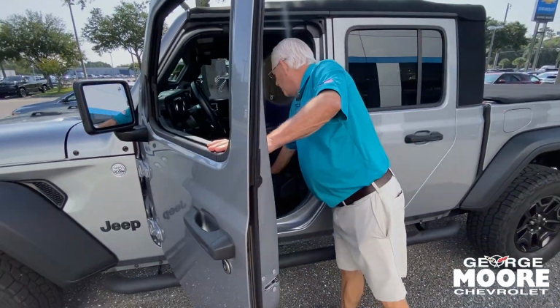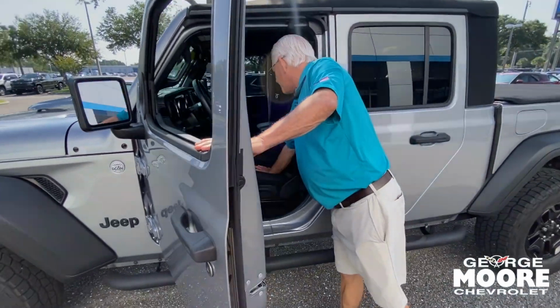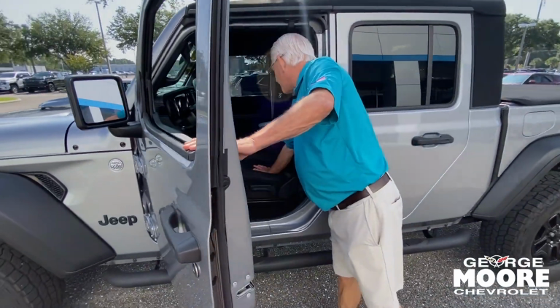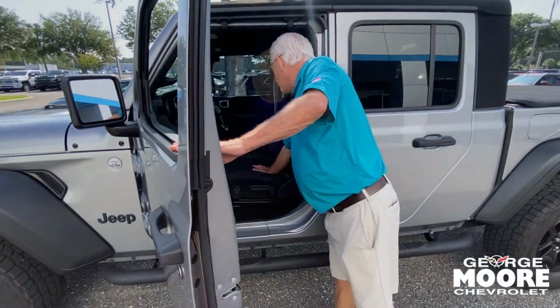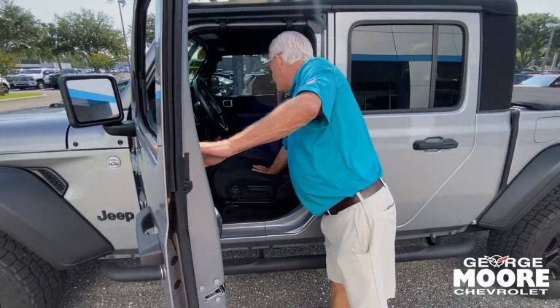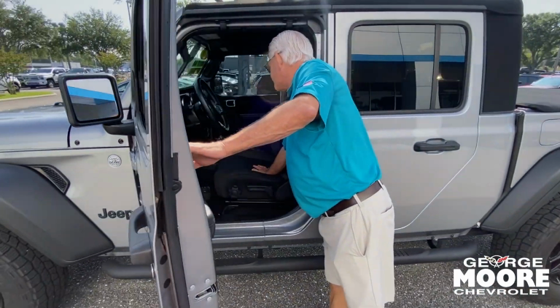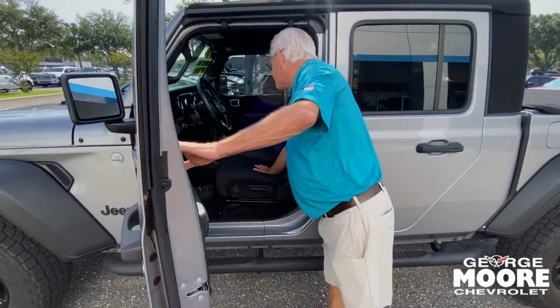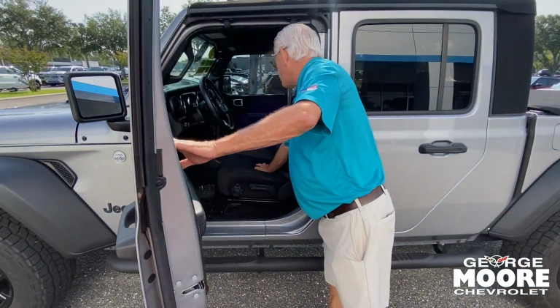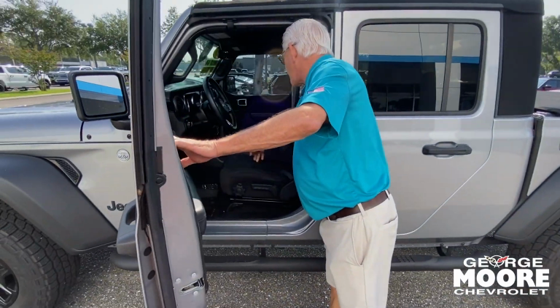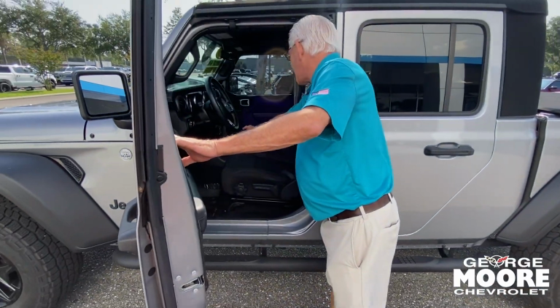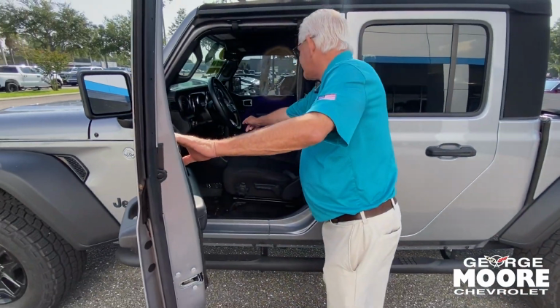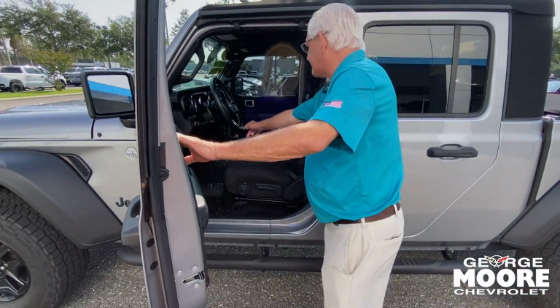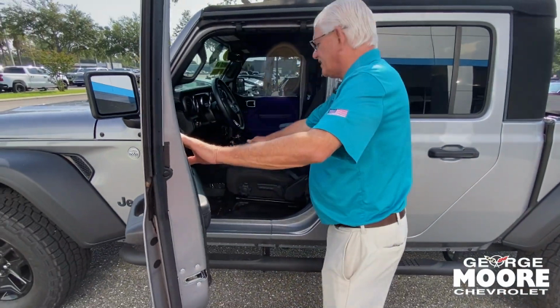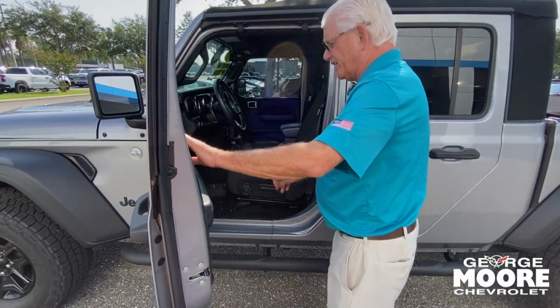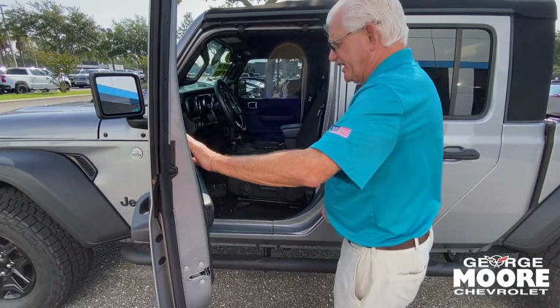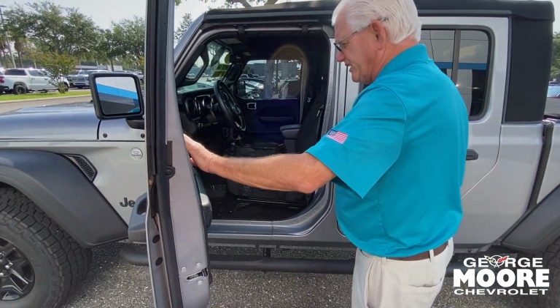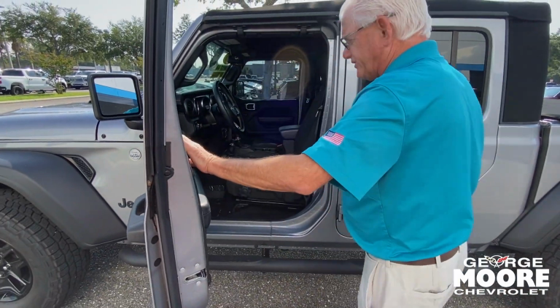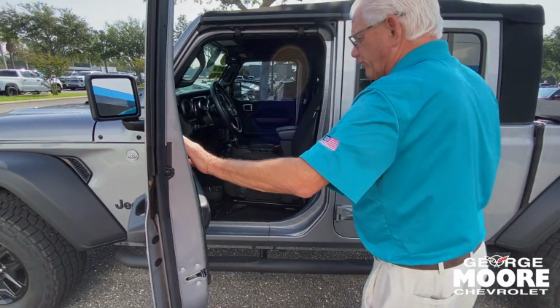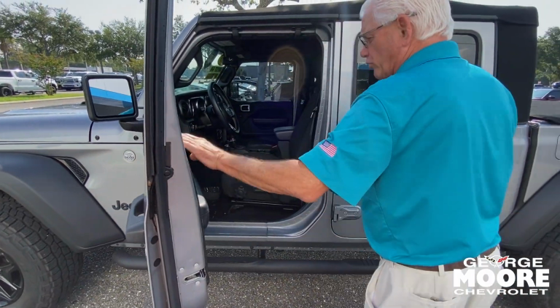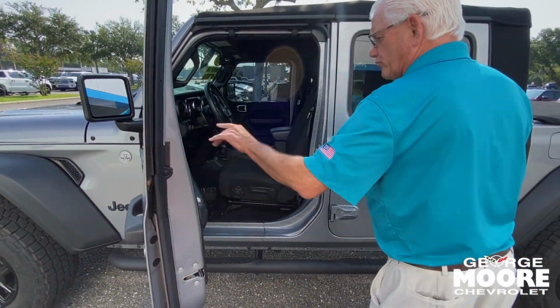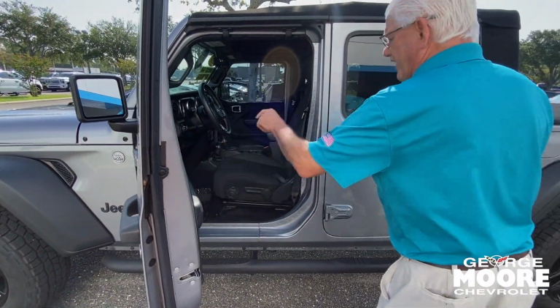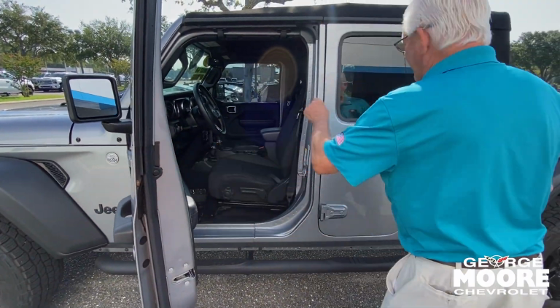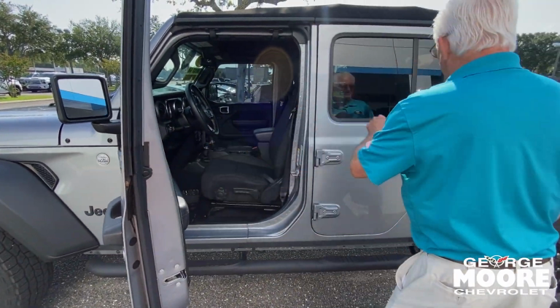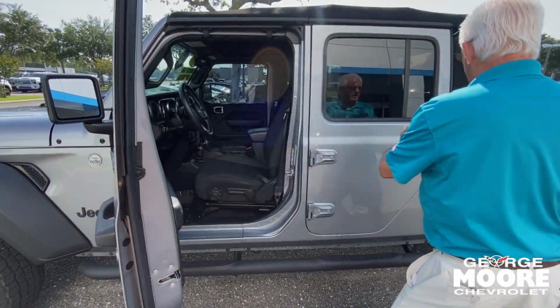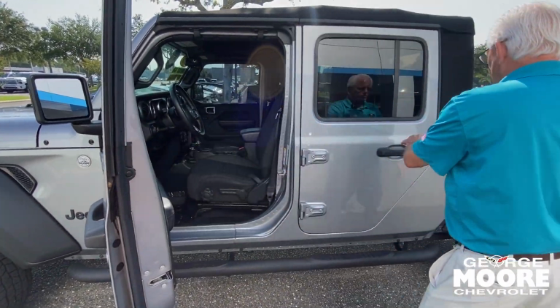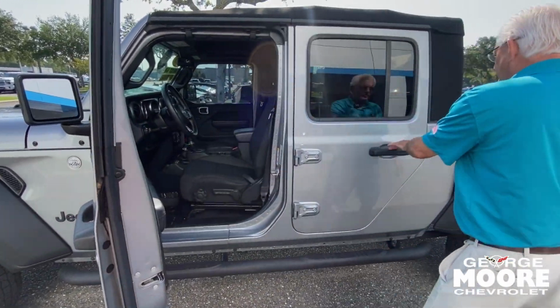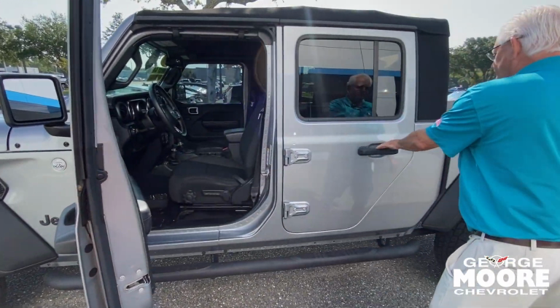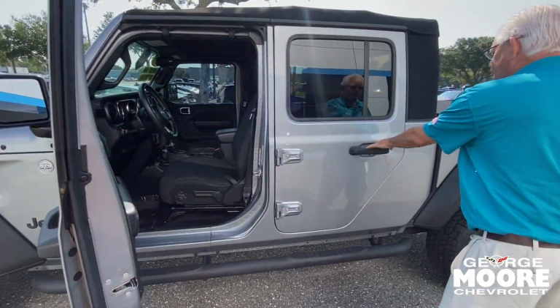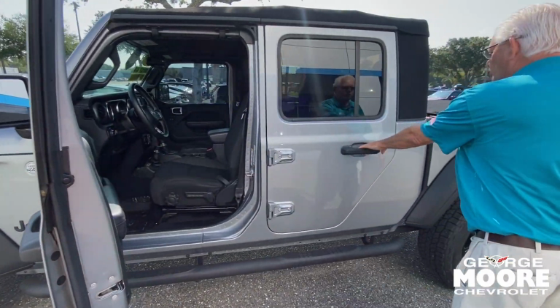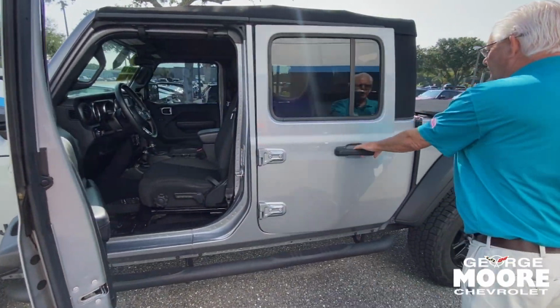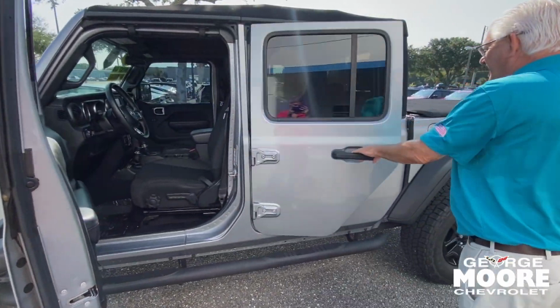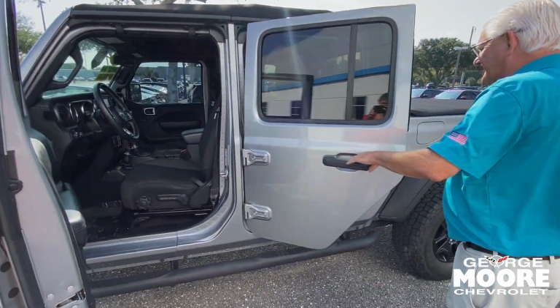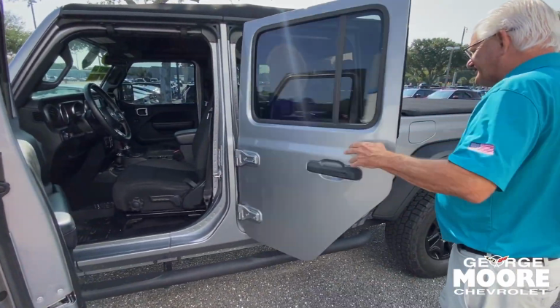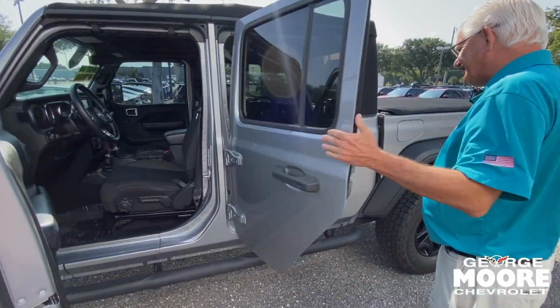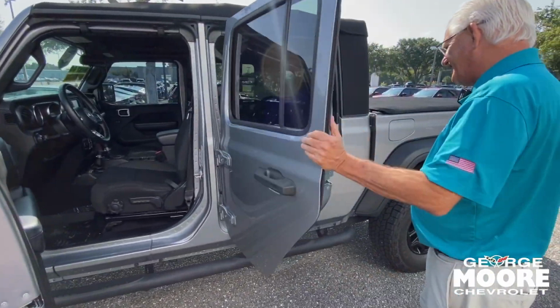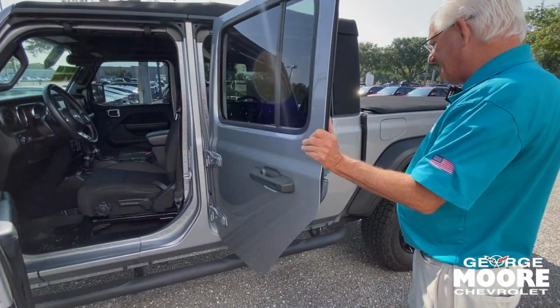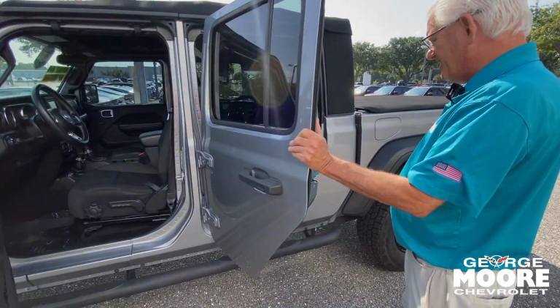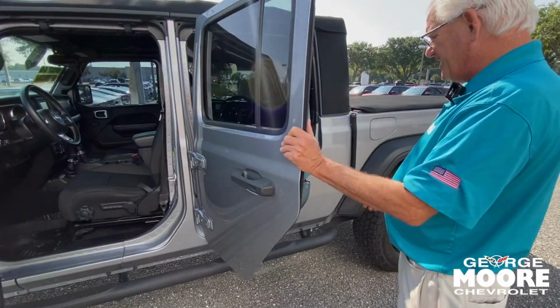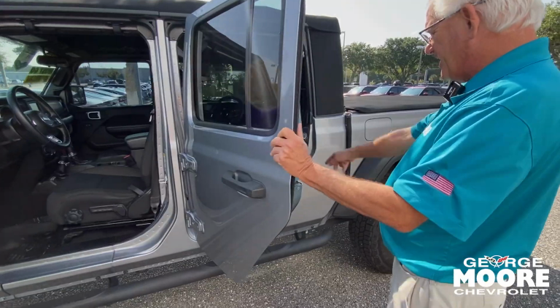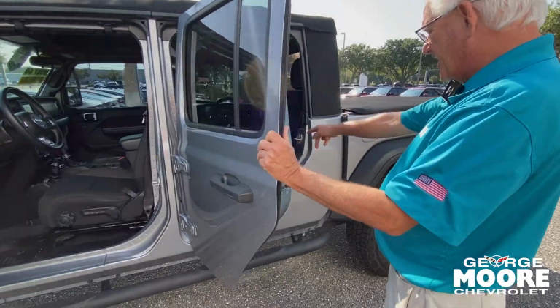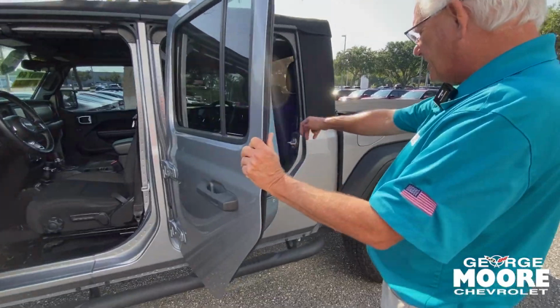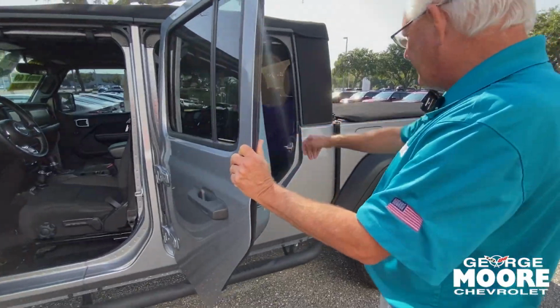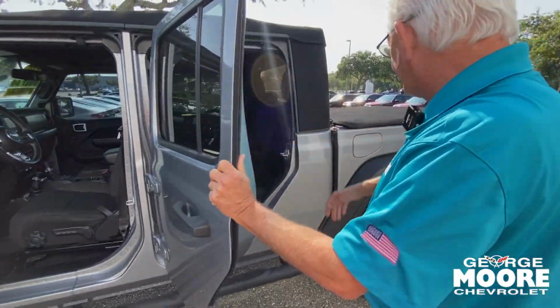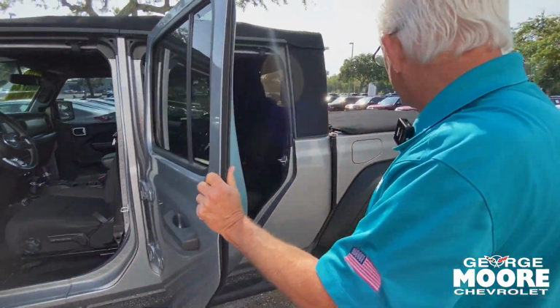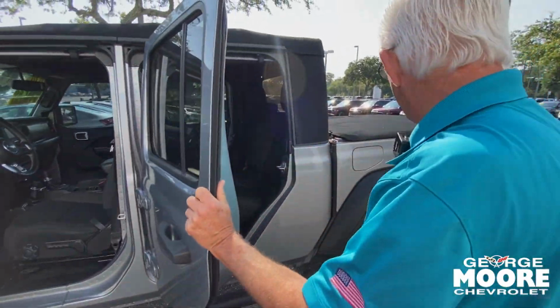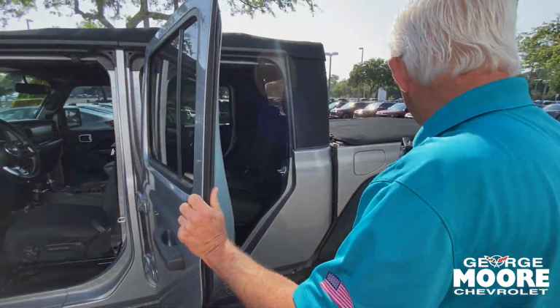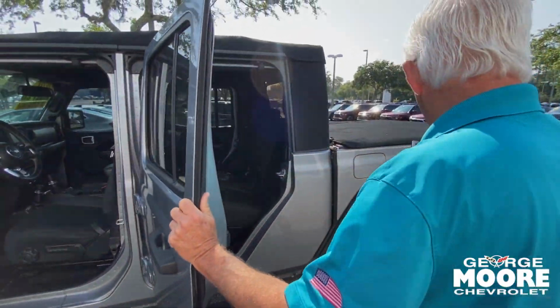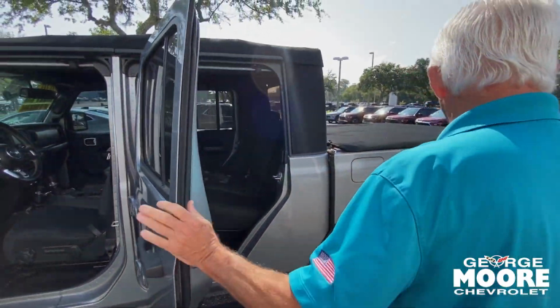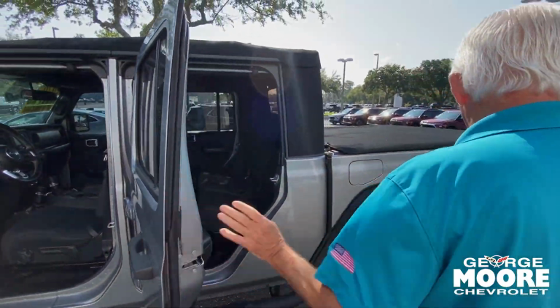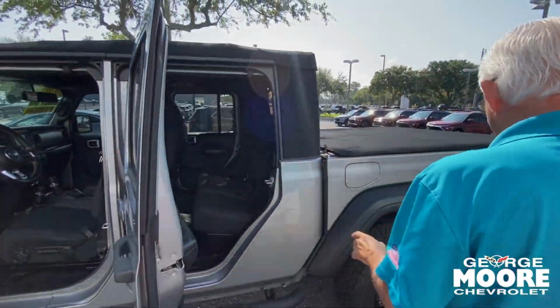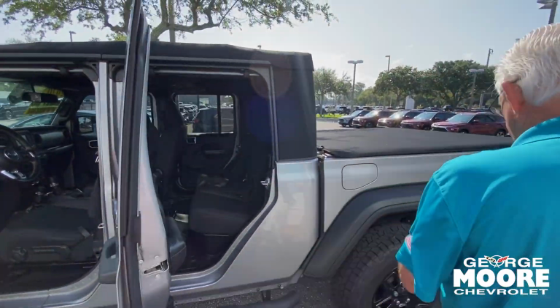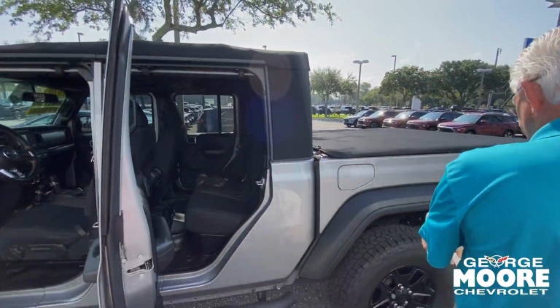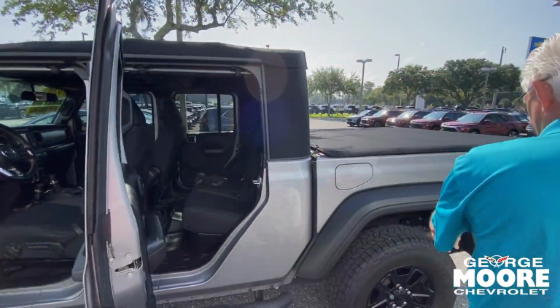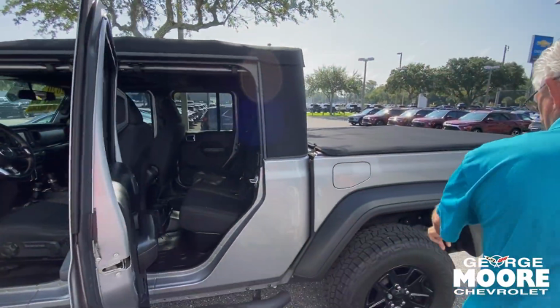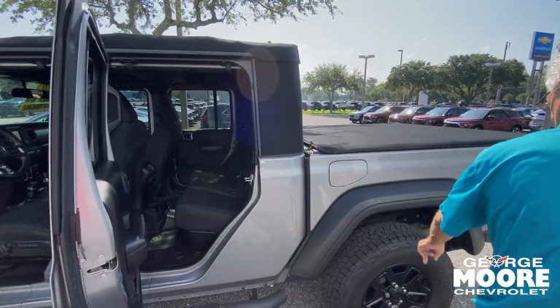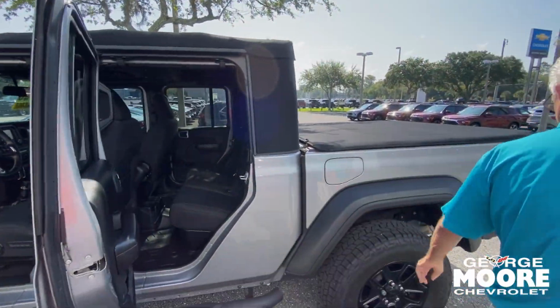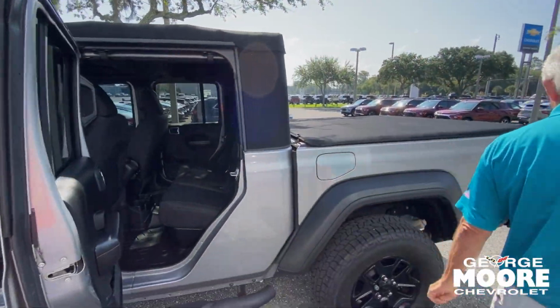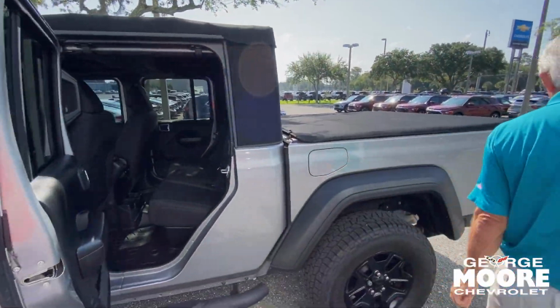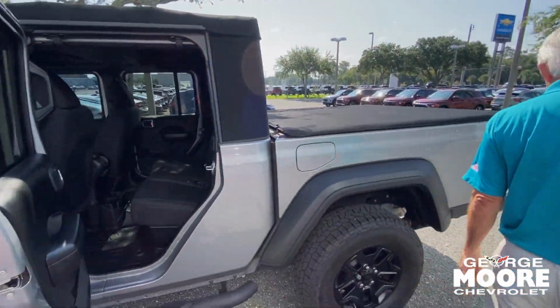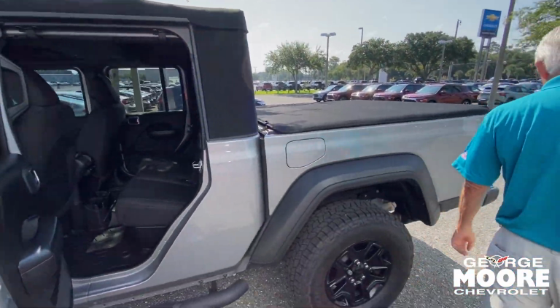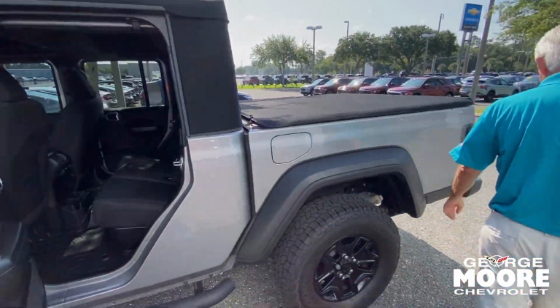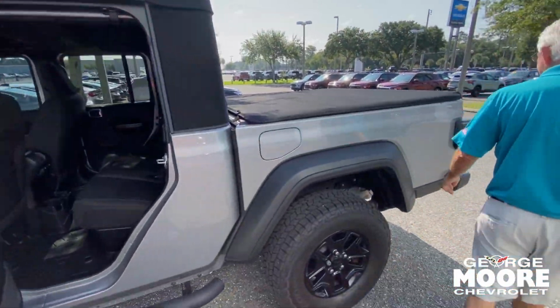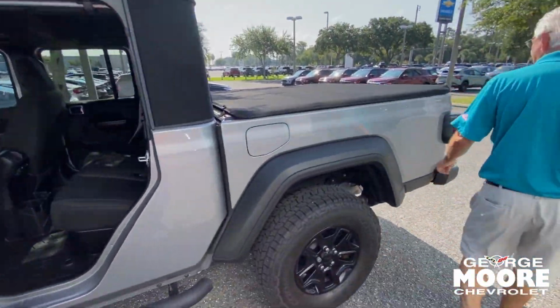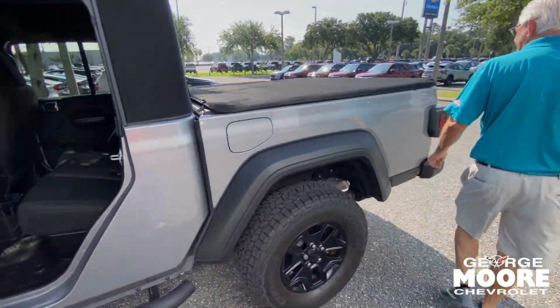Power windows and door locks. Again, it is four-wheel drive. Lots of room in the back for you. Nice wheels and tires.